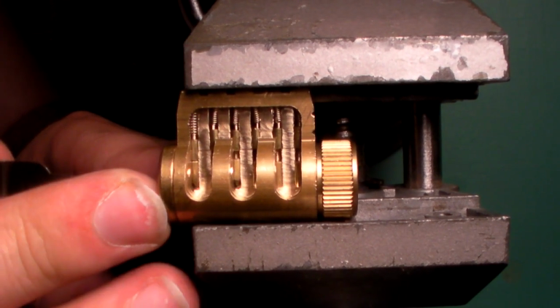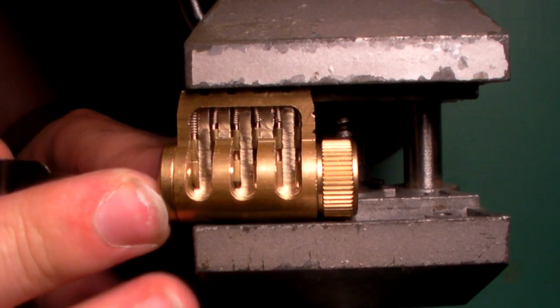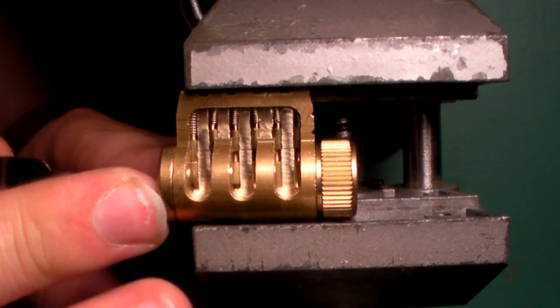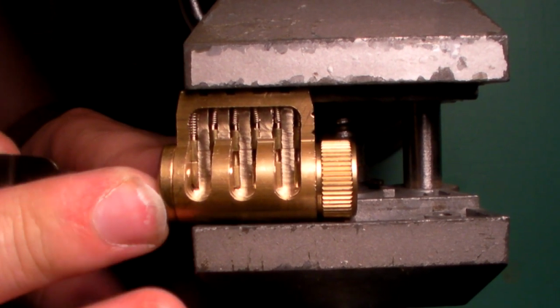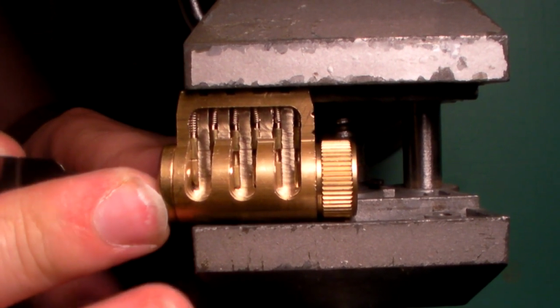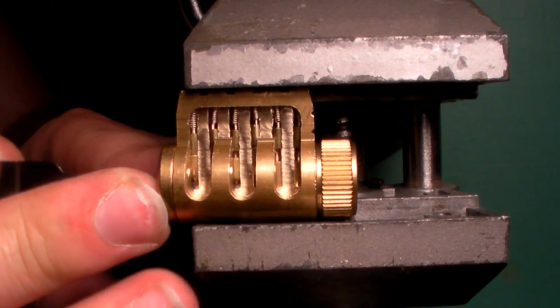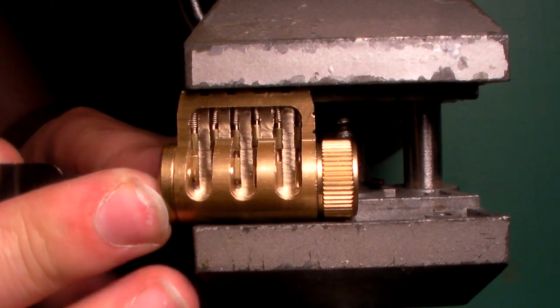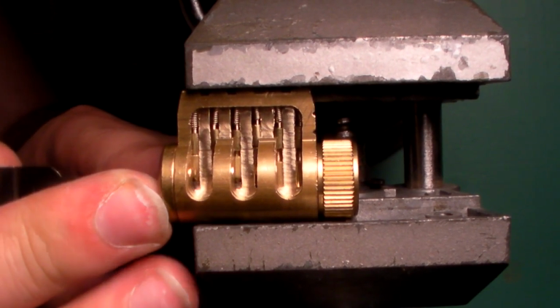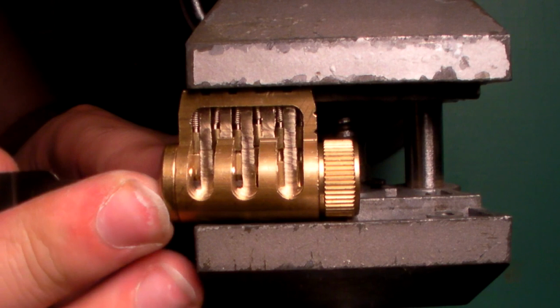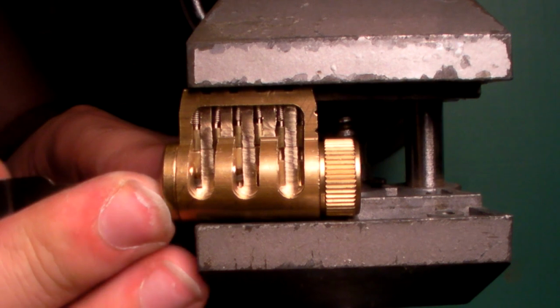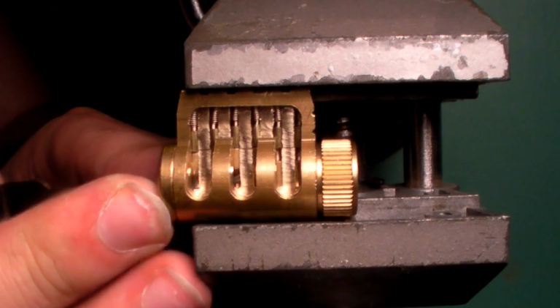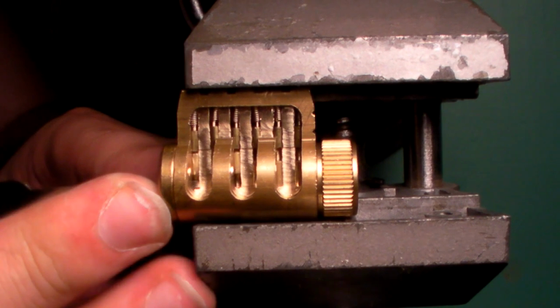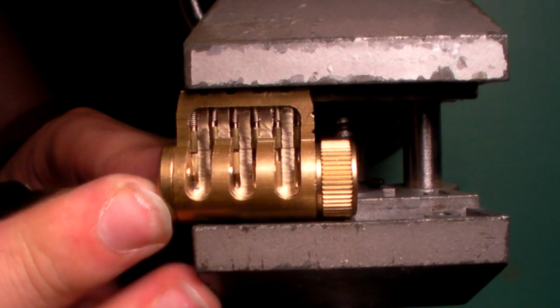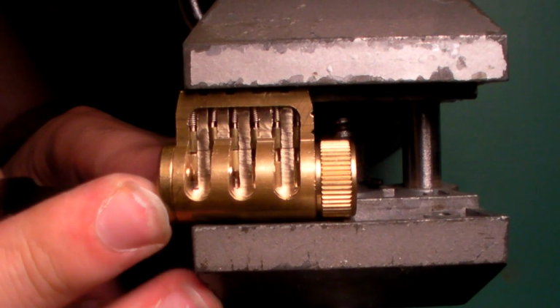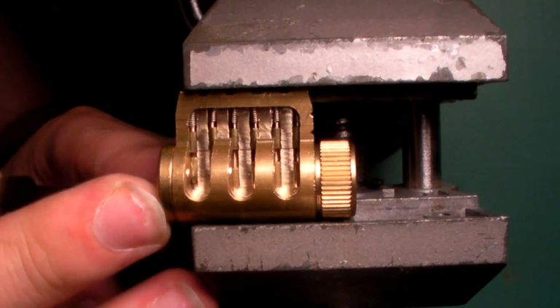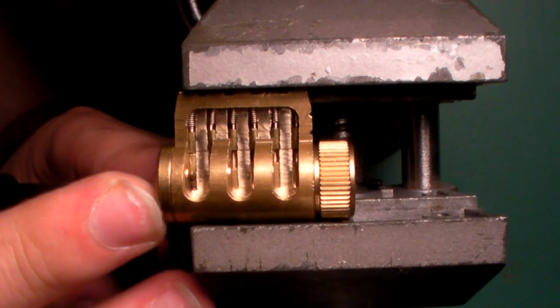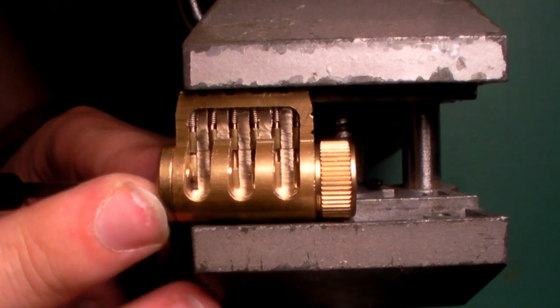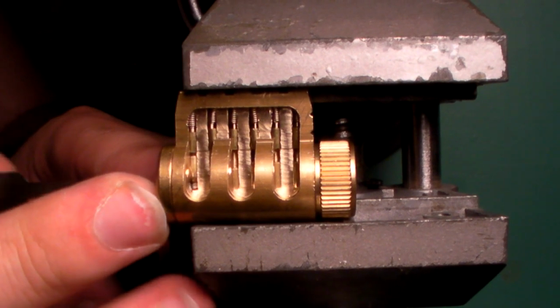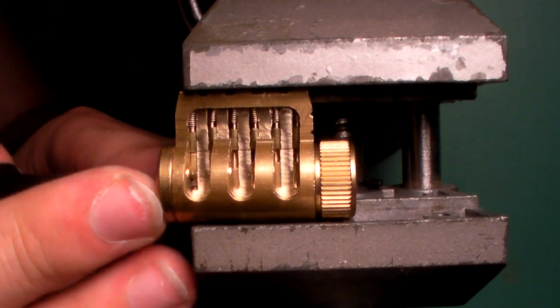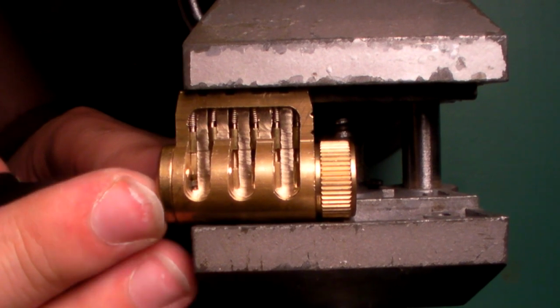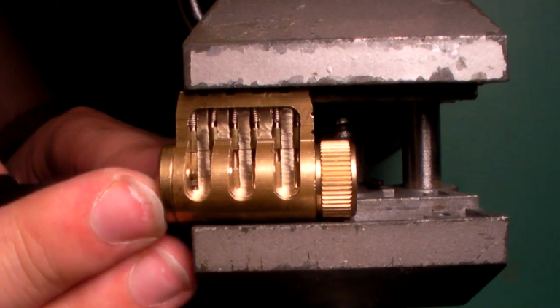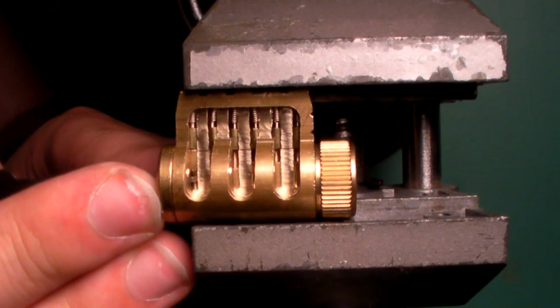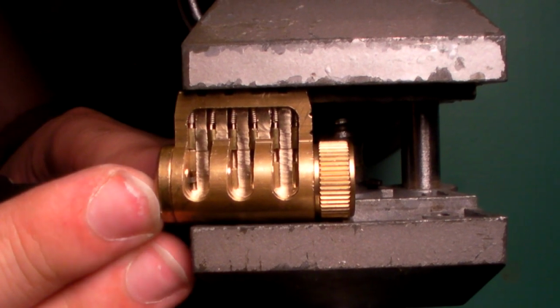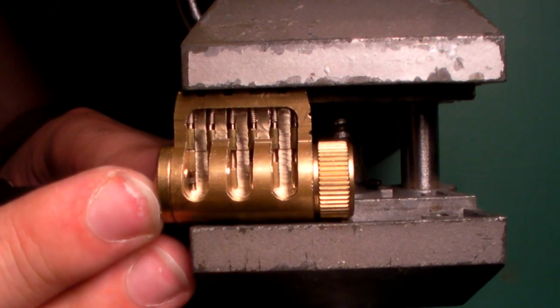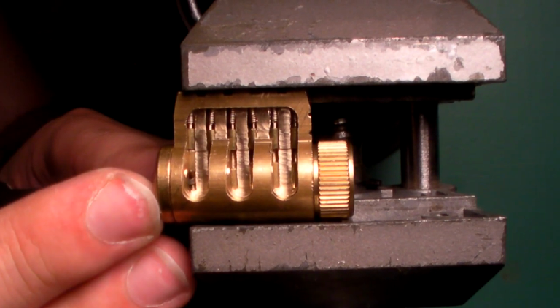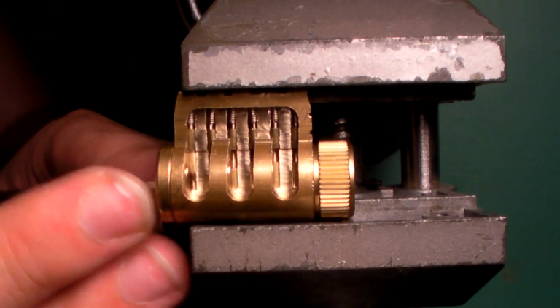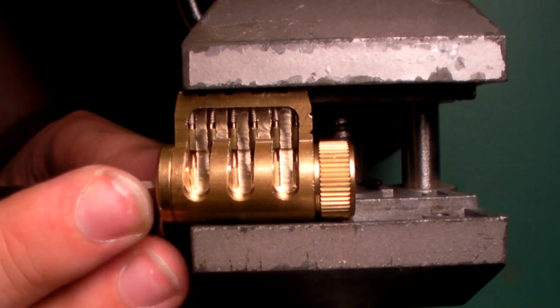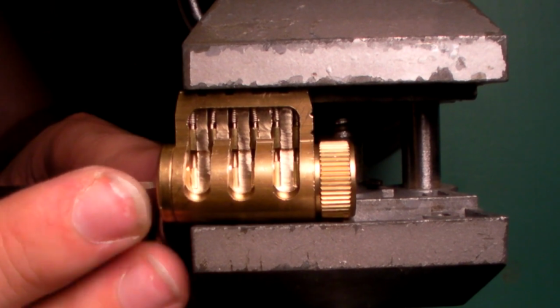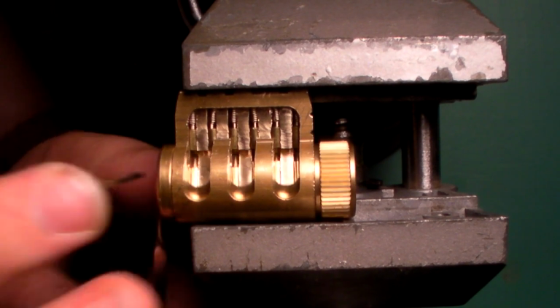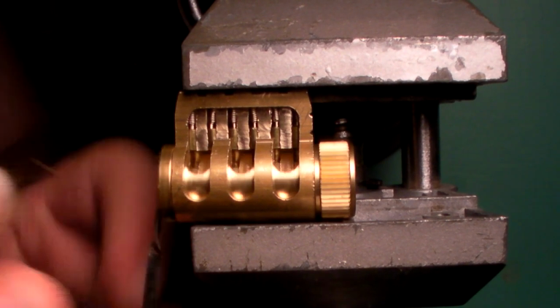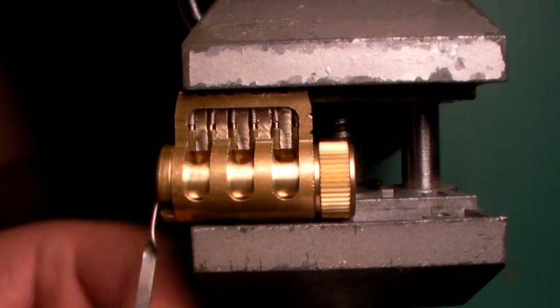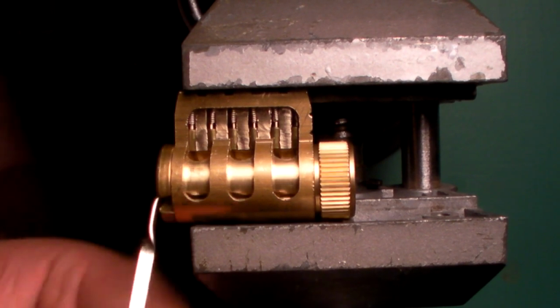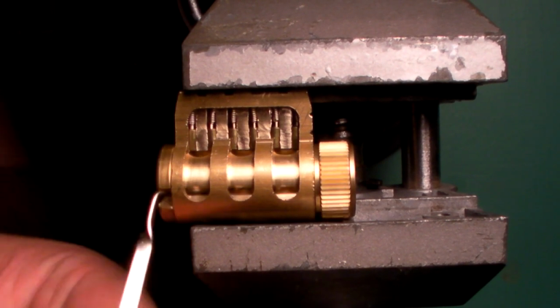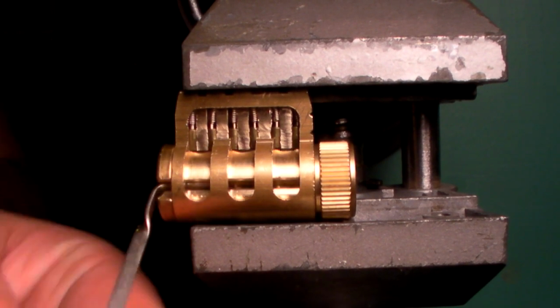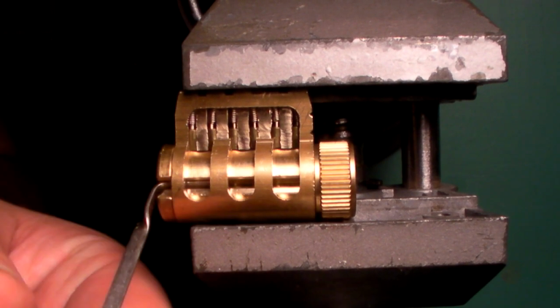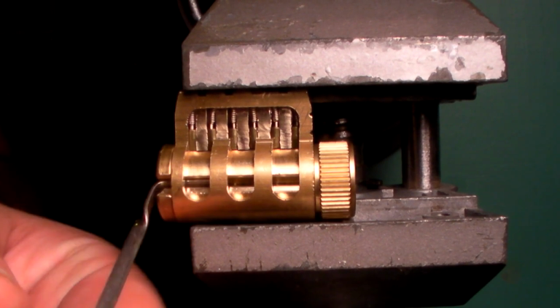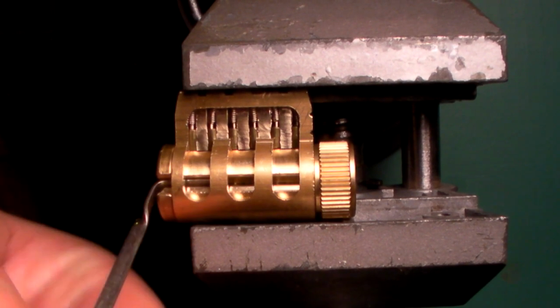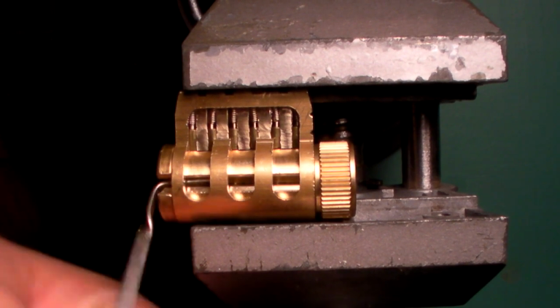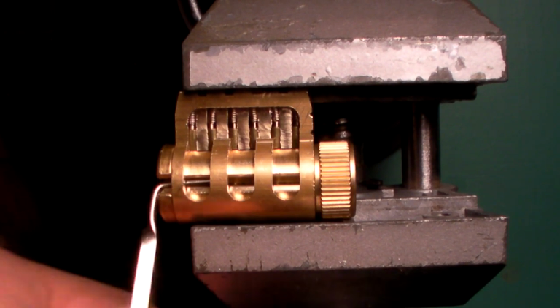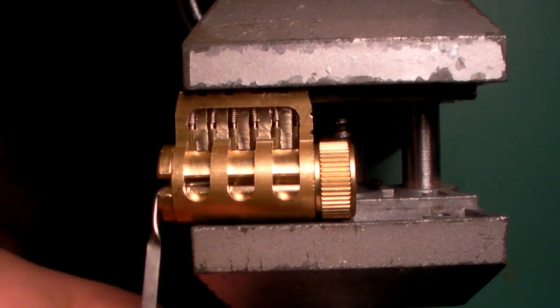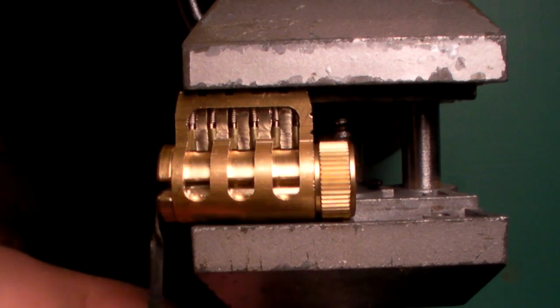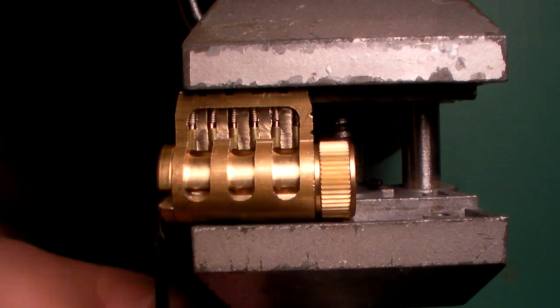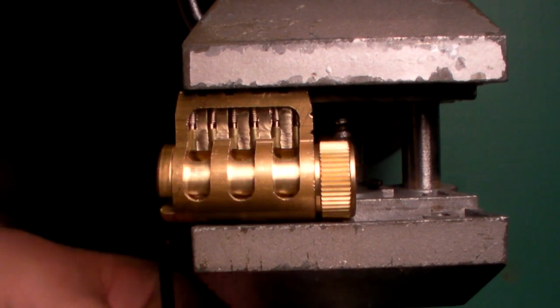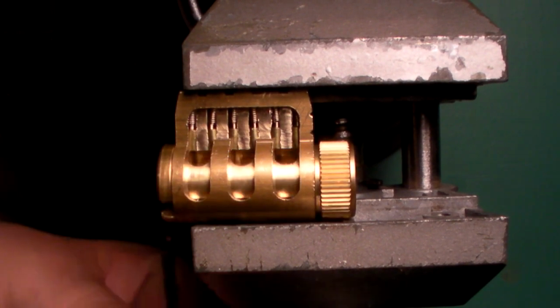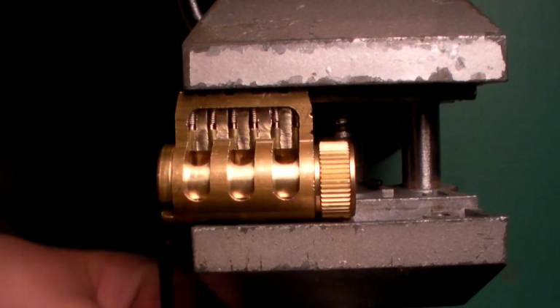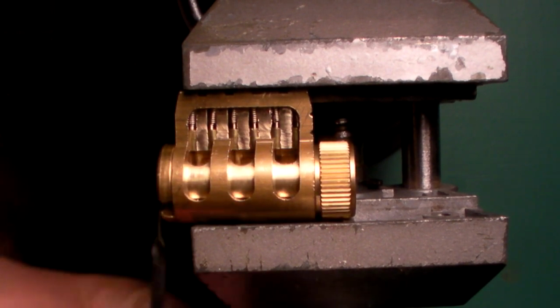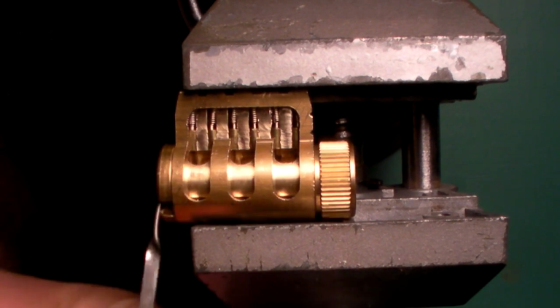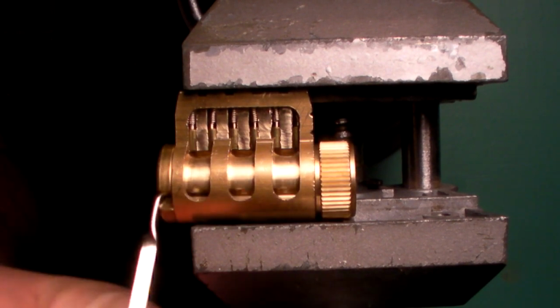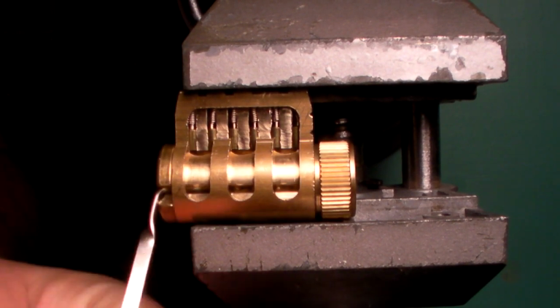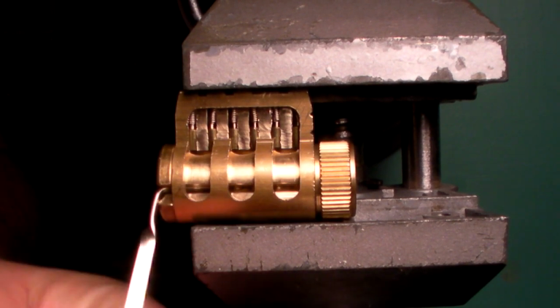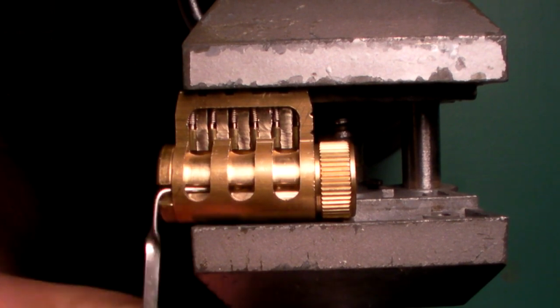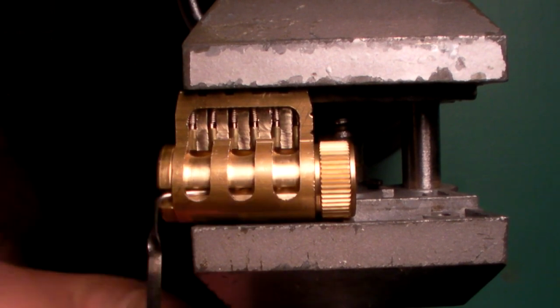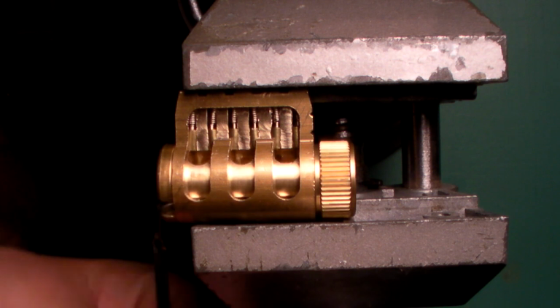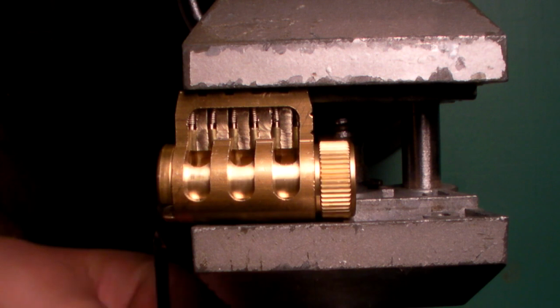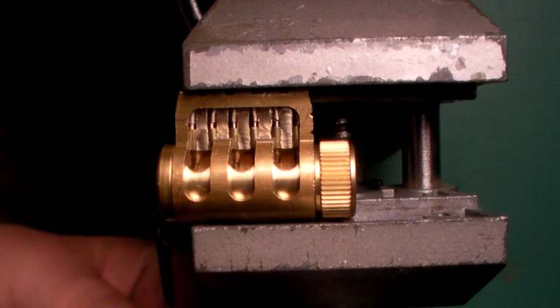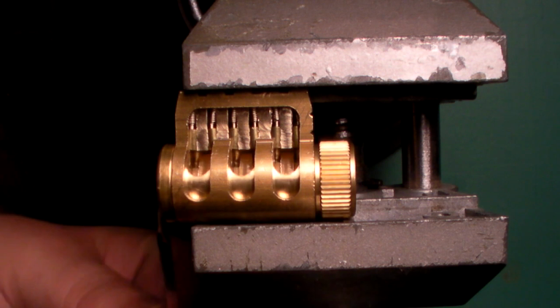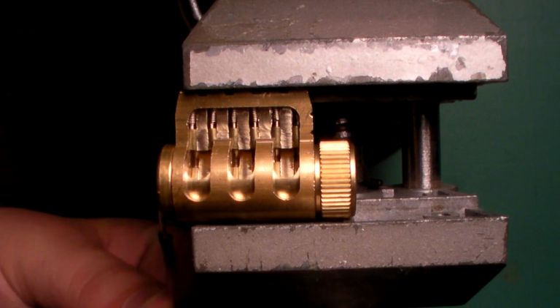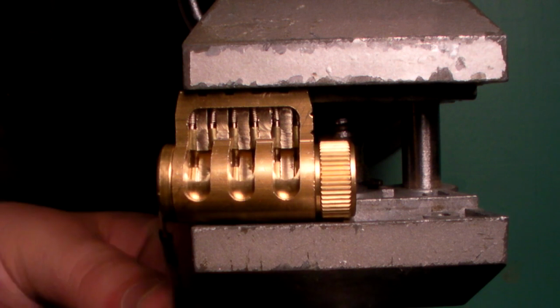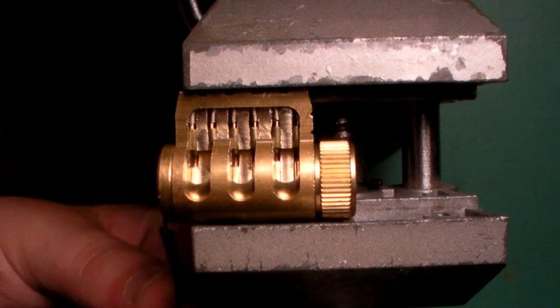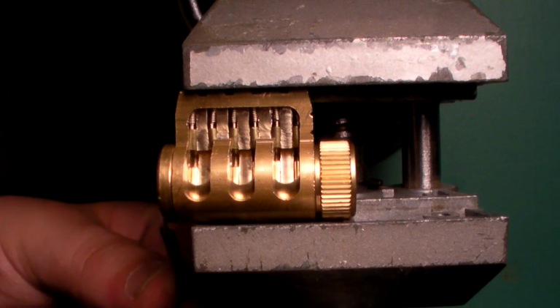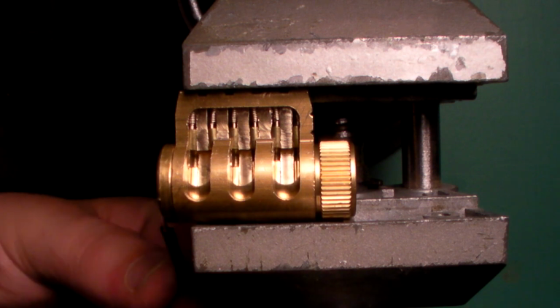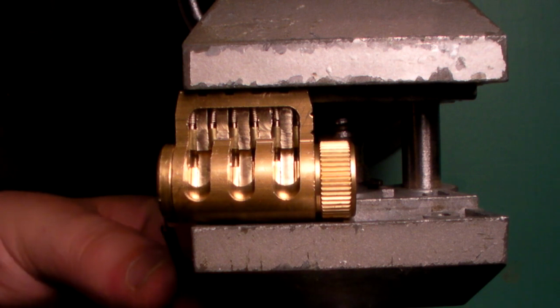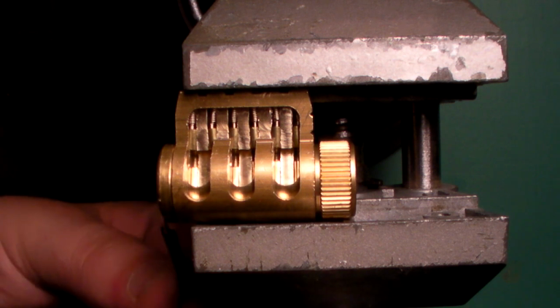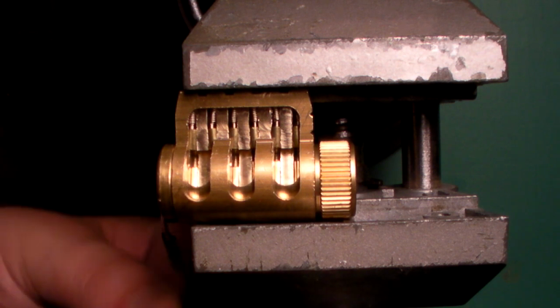There's the third pin, here's the second pin, and there's the first pin, and that's it. That's single pin picking with a DeForest.